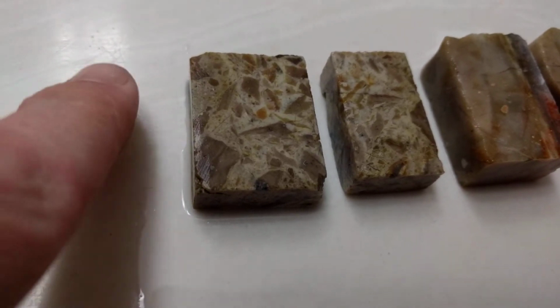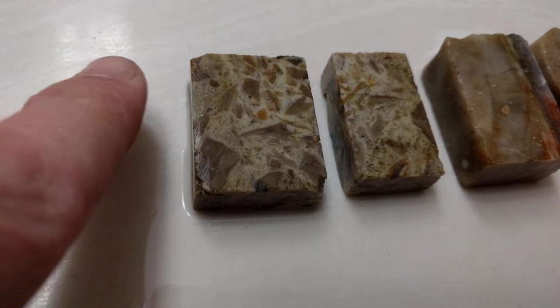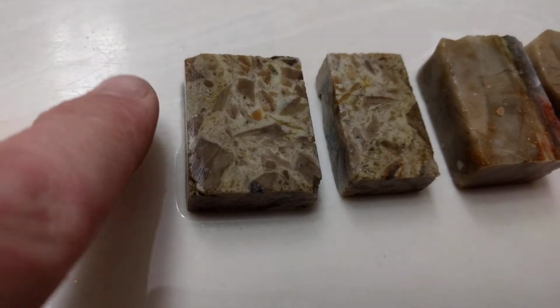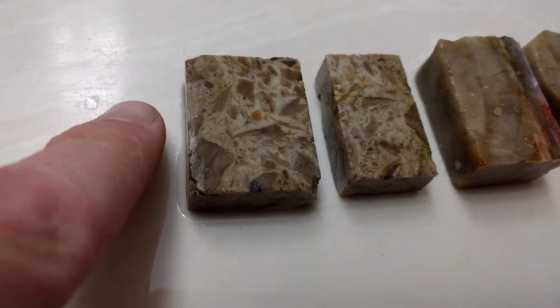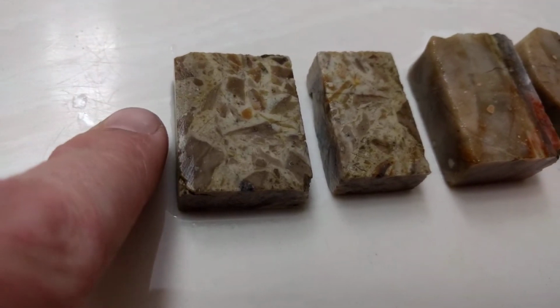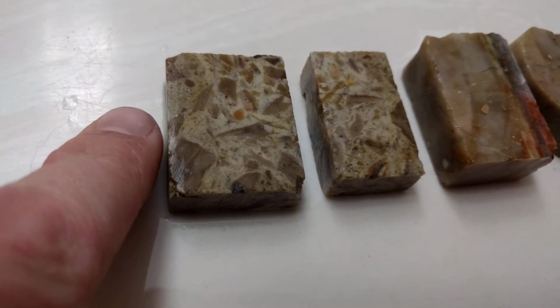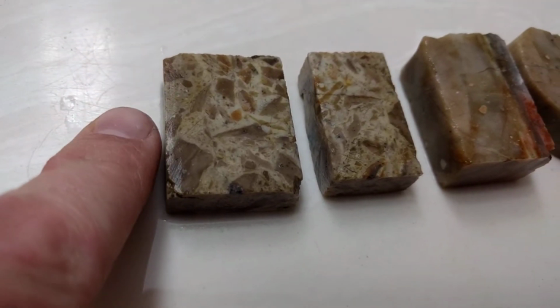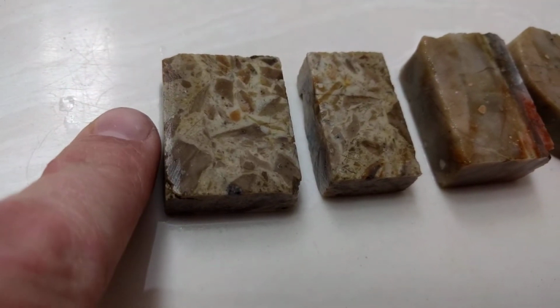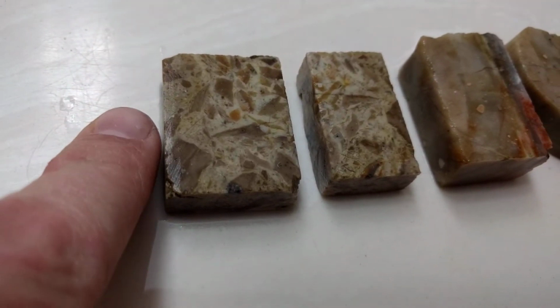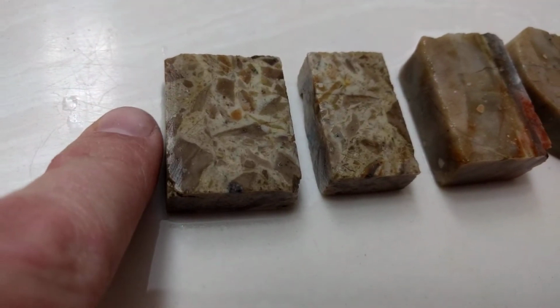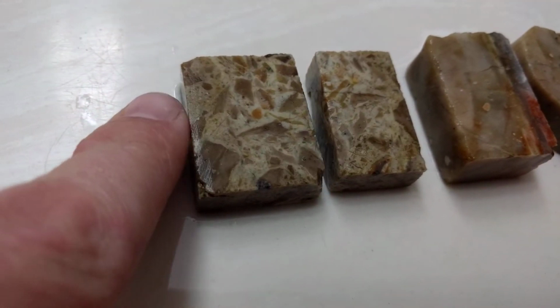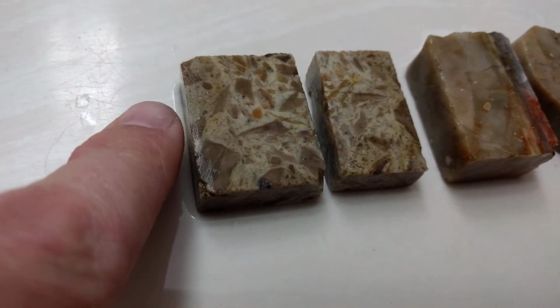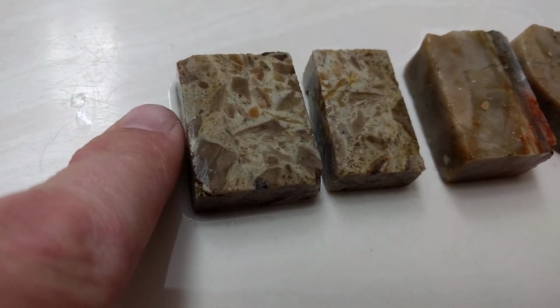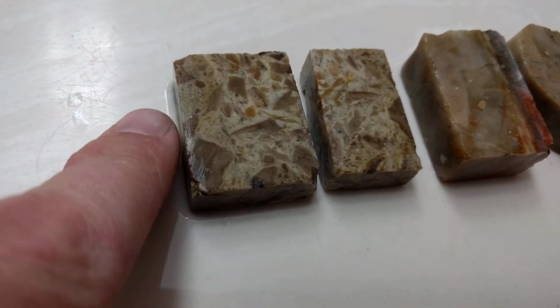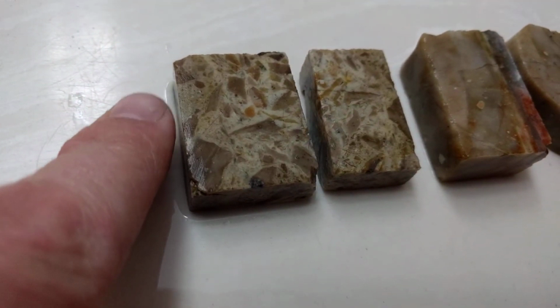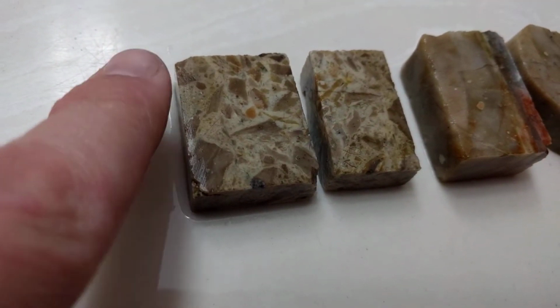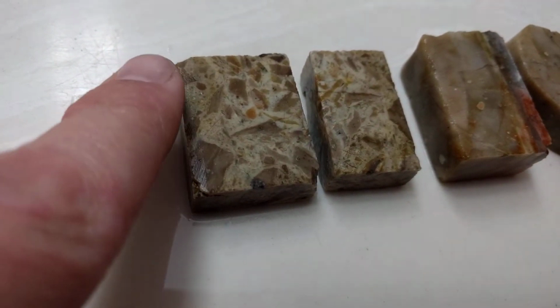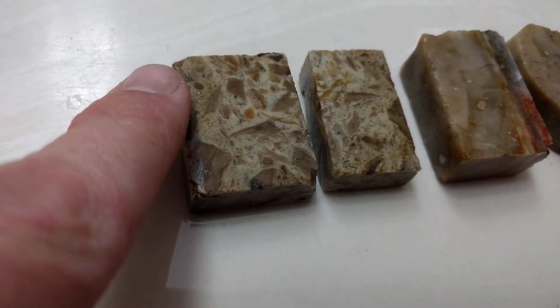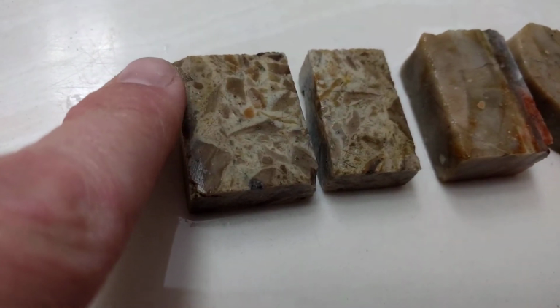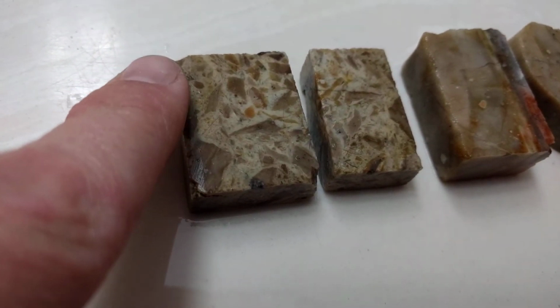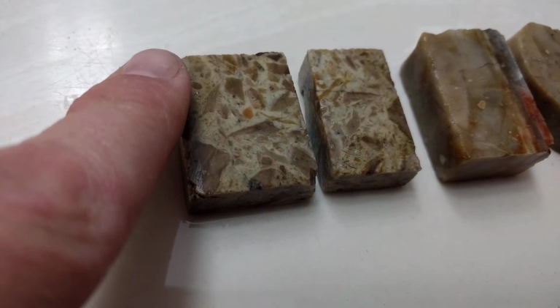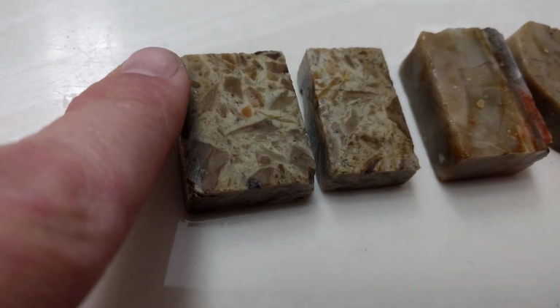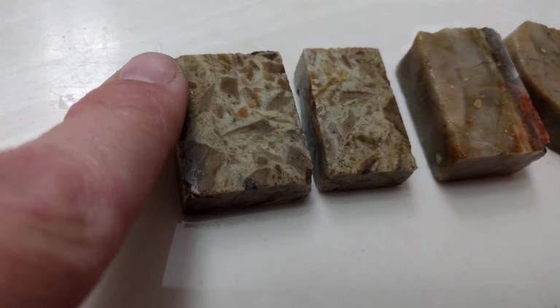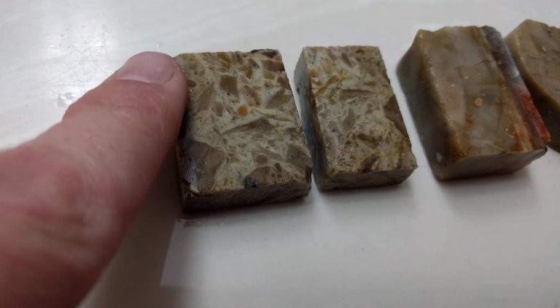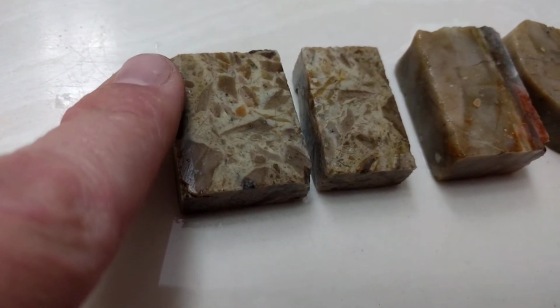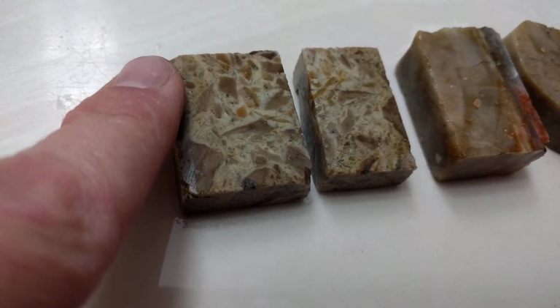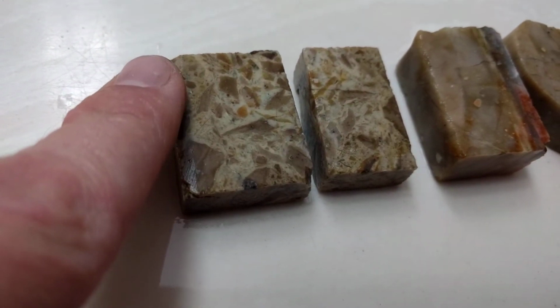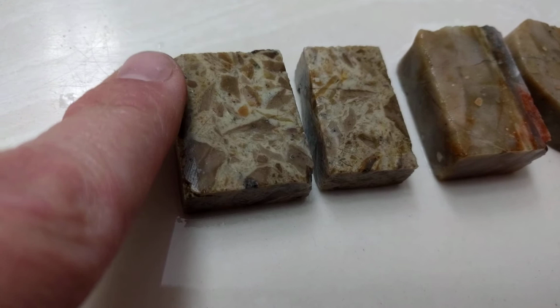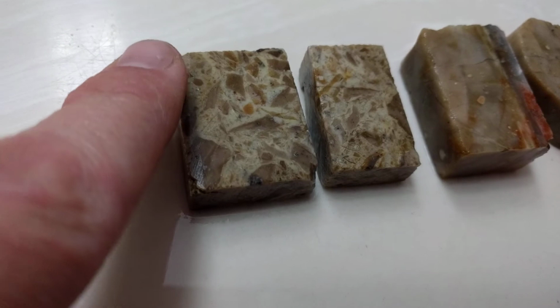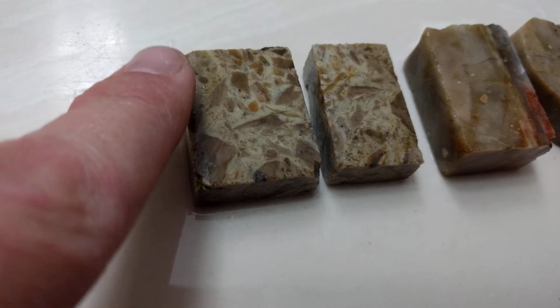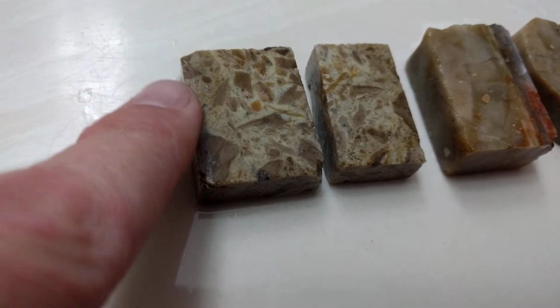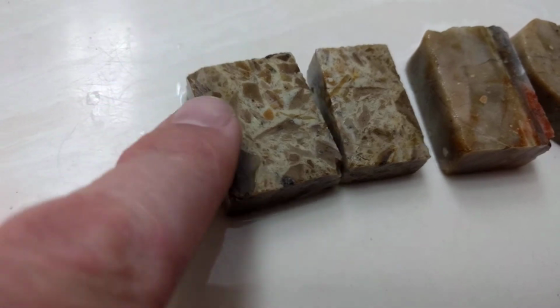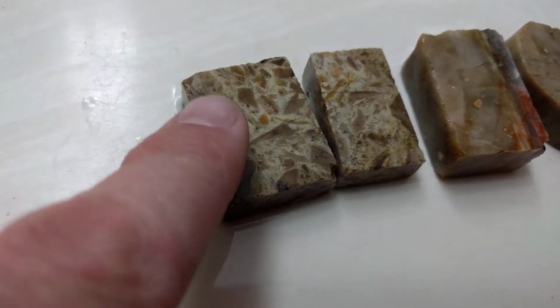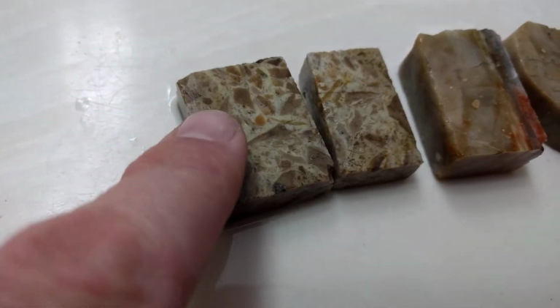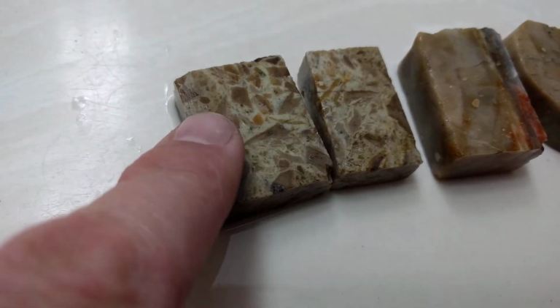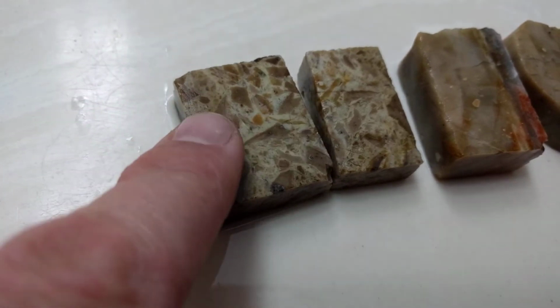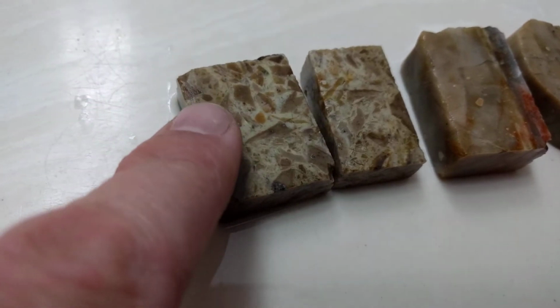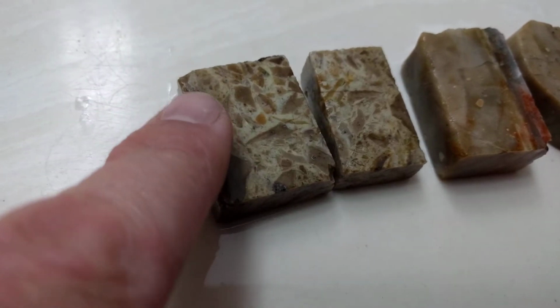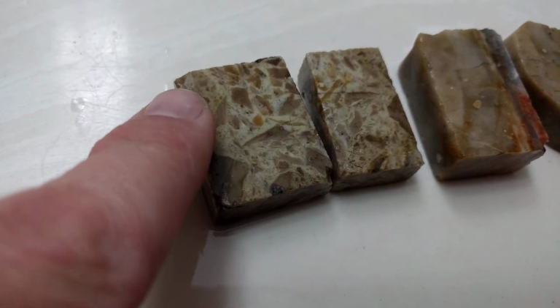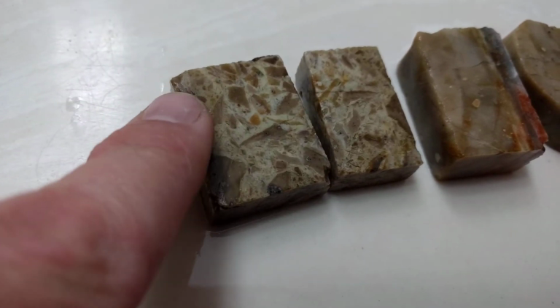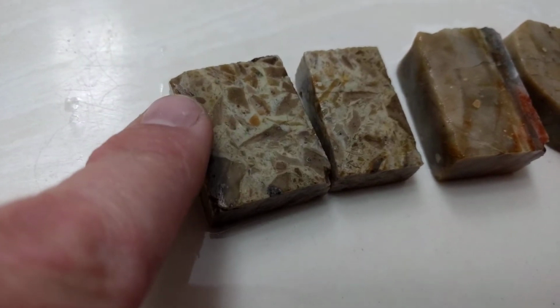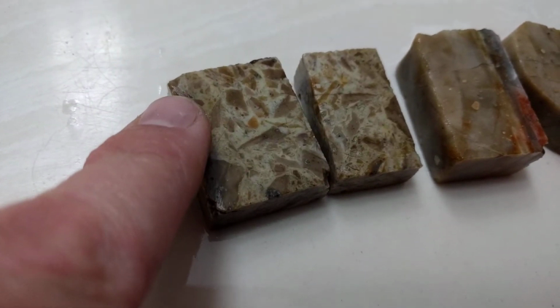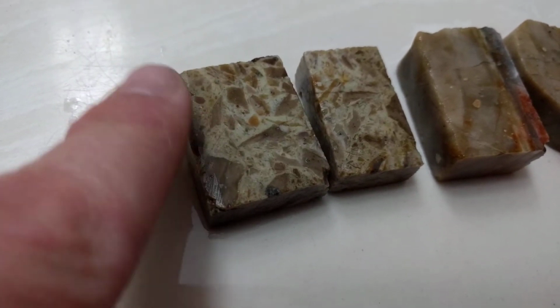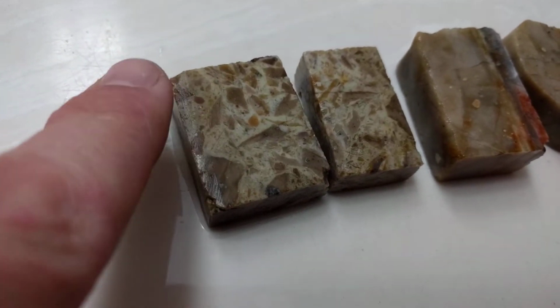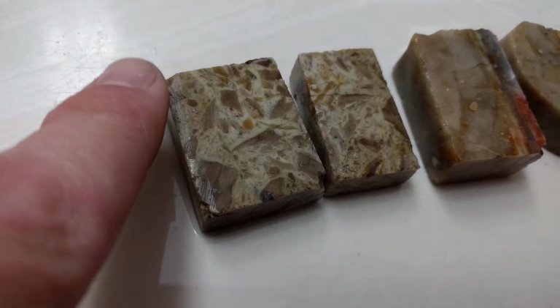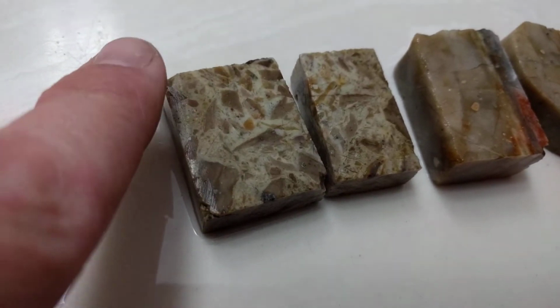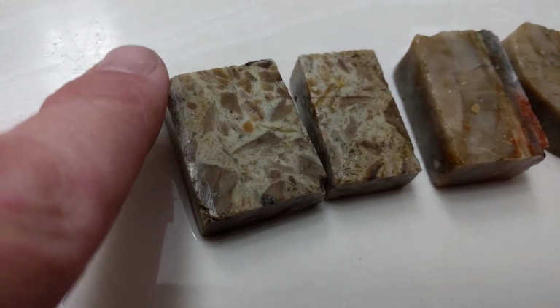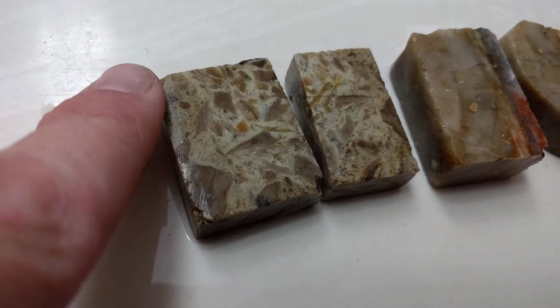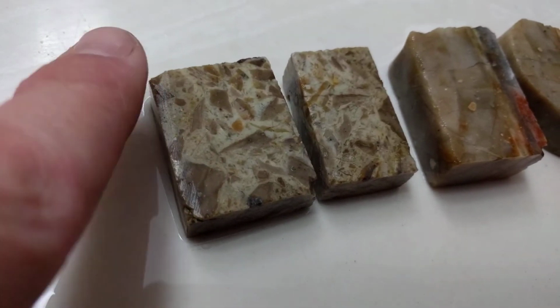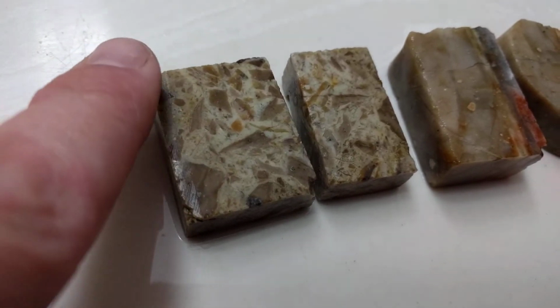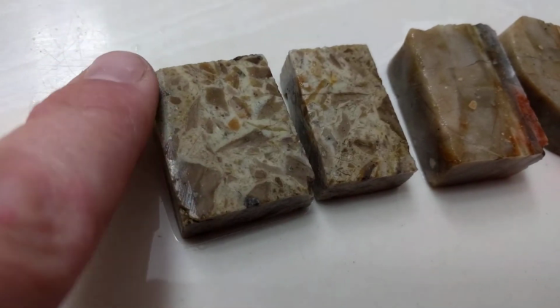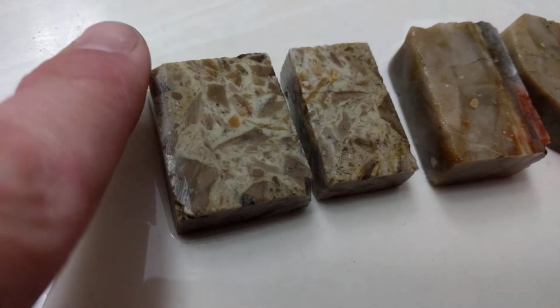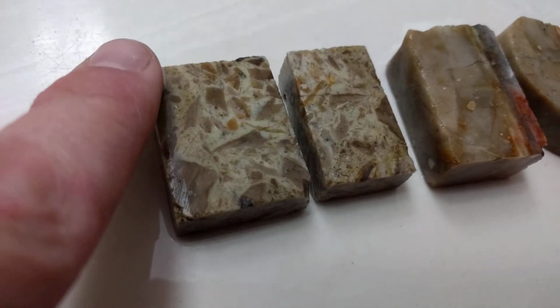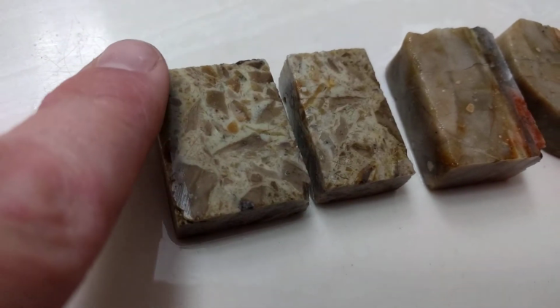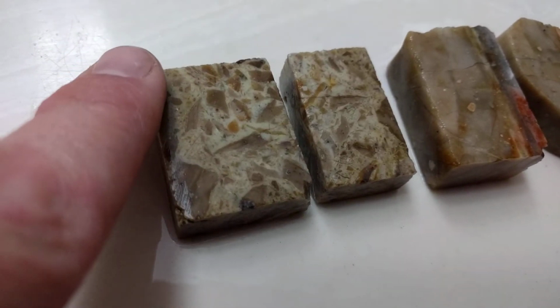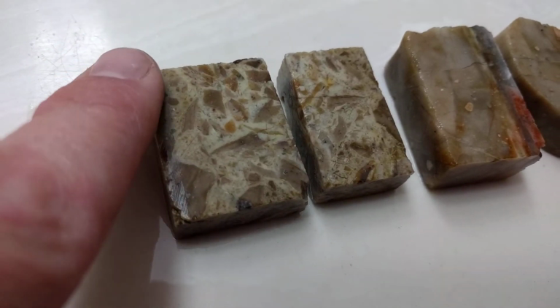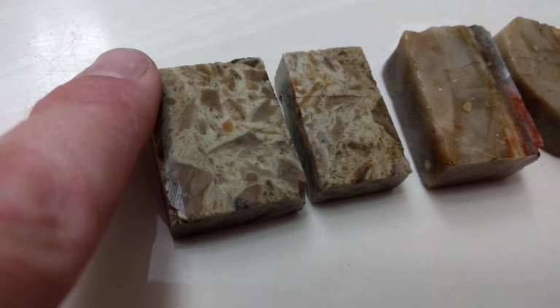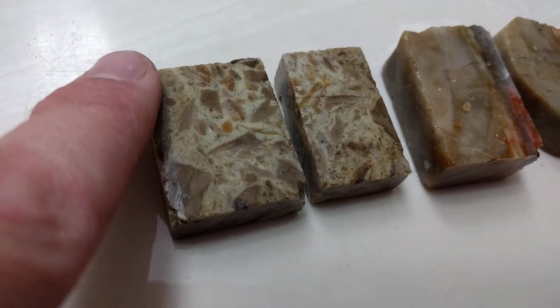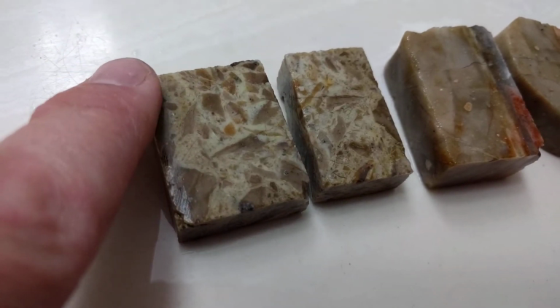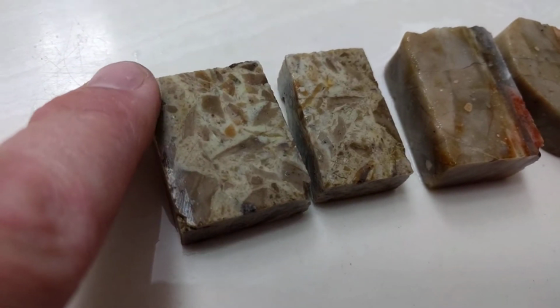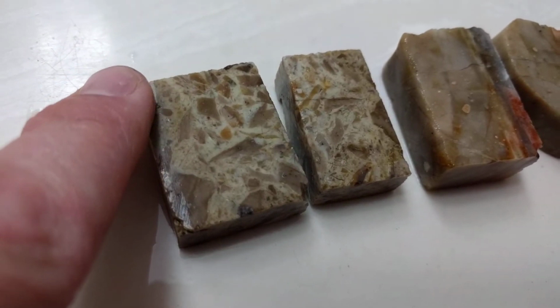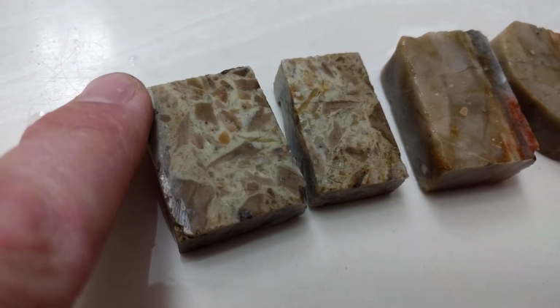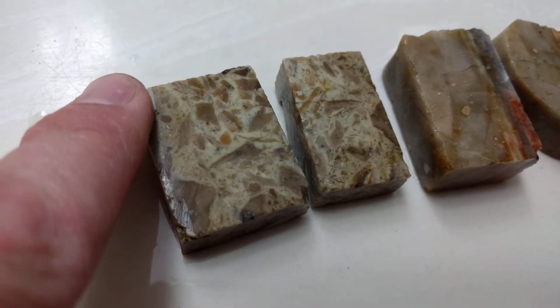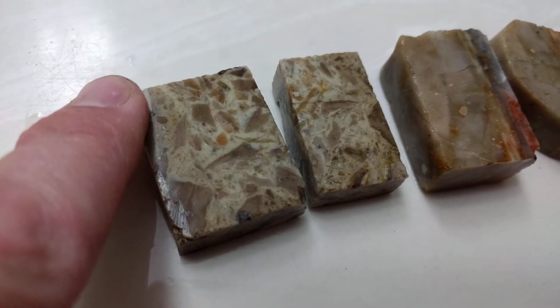Some opalized dirt over here. It's technically a pudding stone, this one.